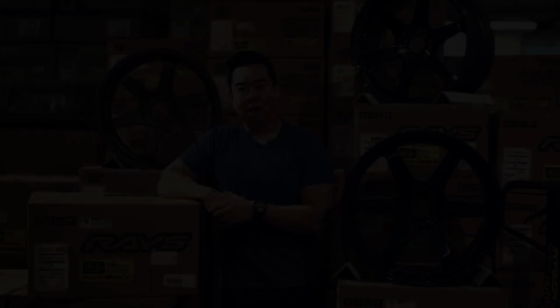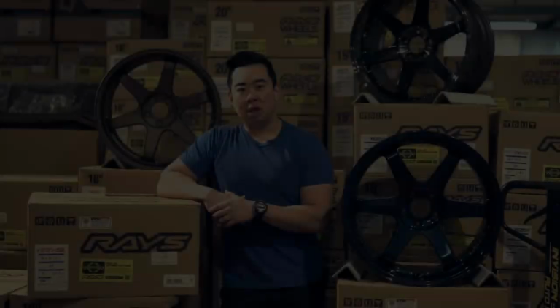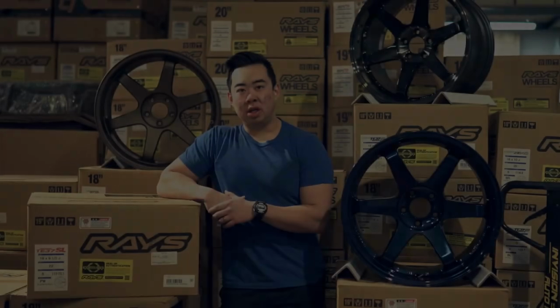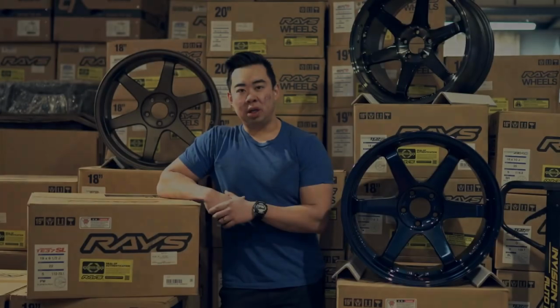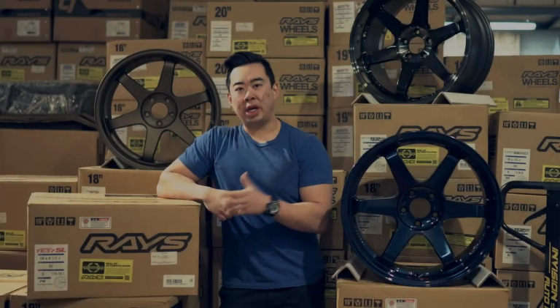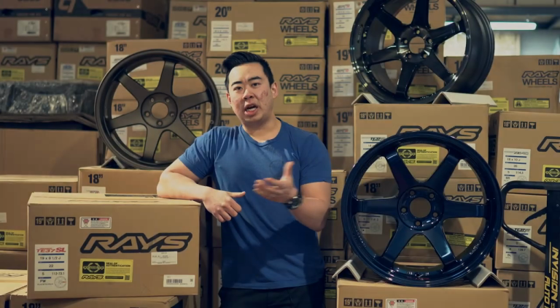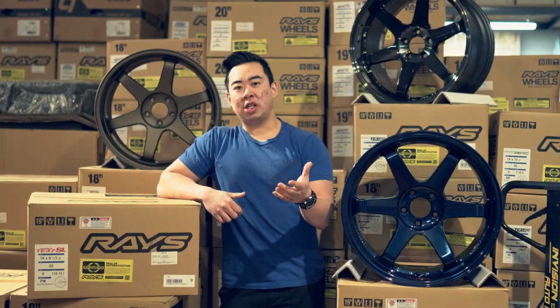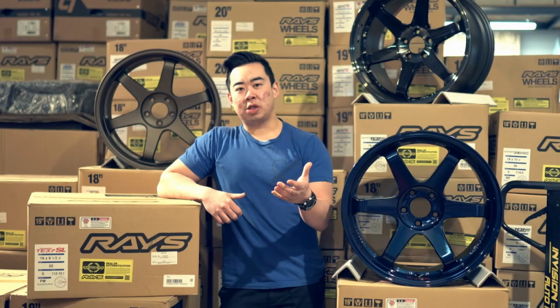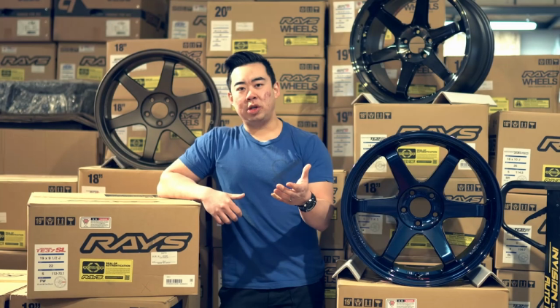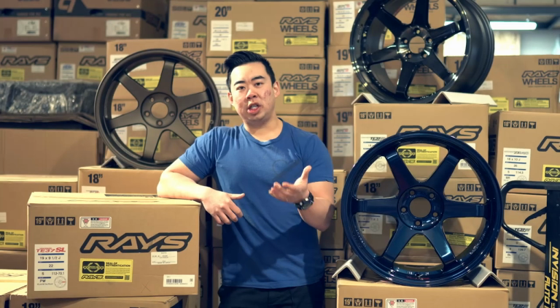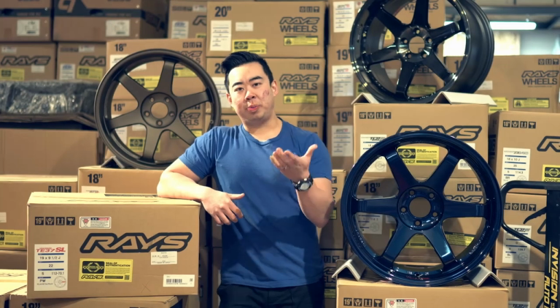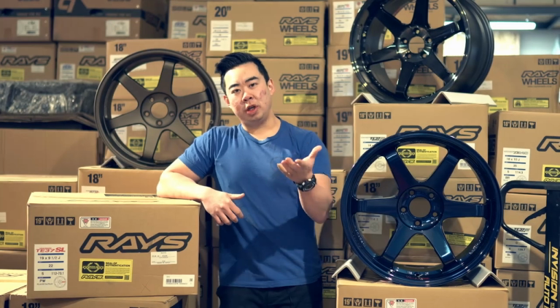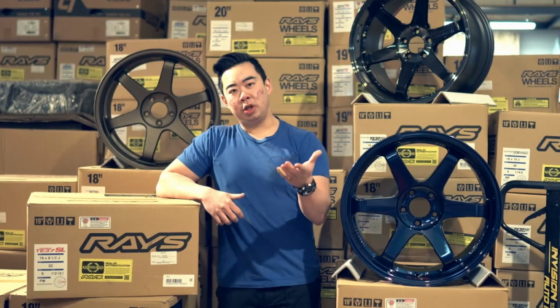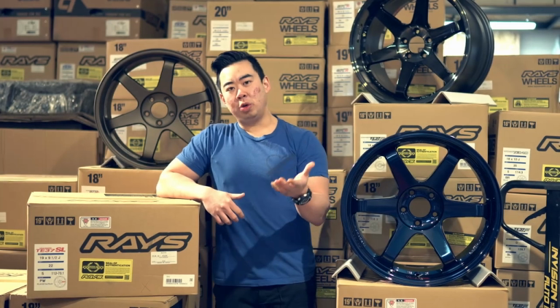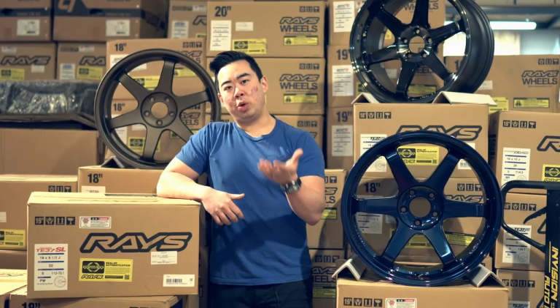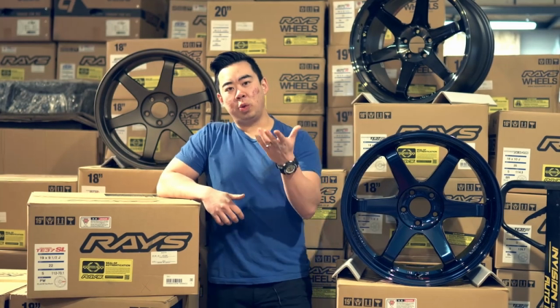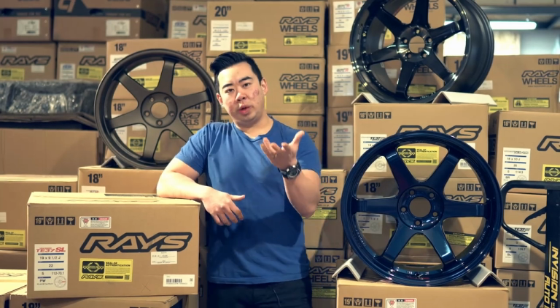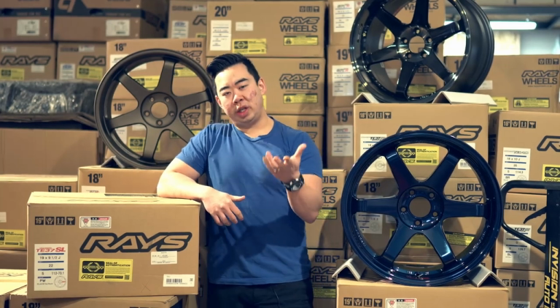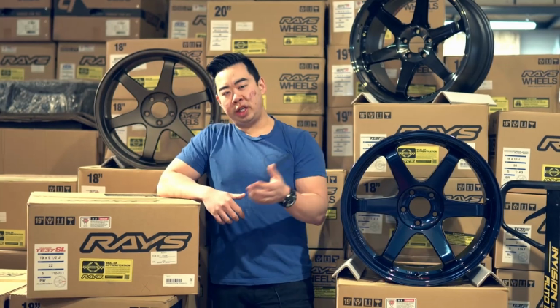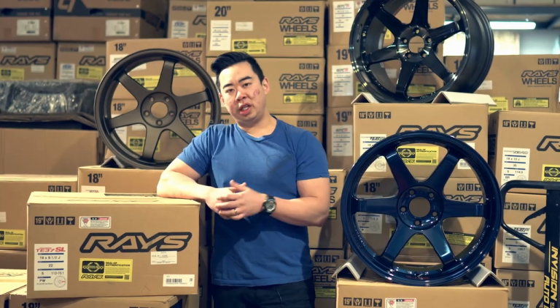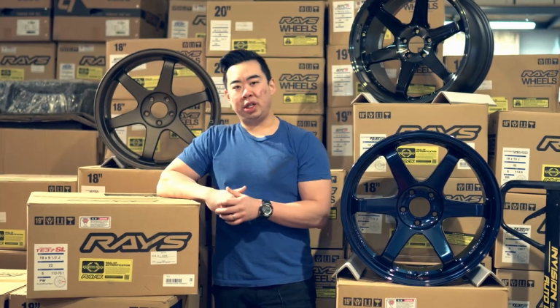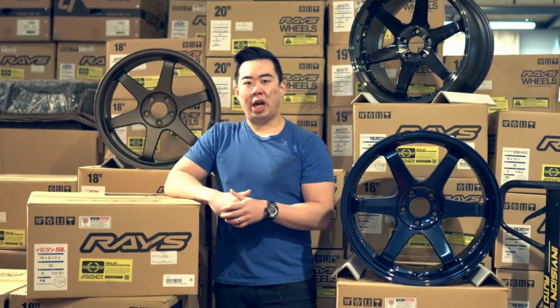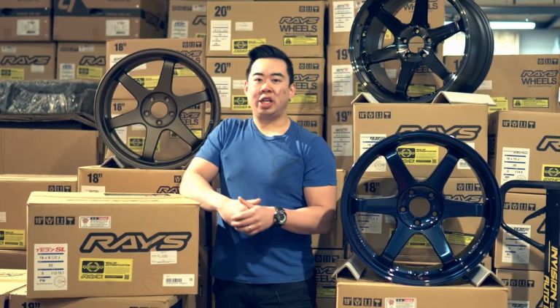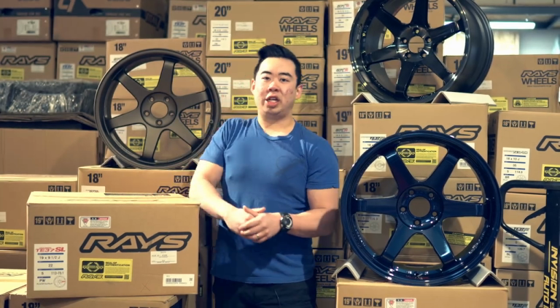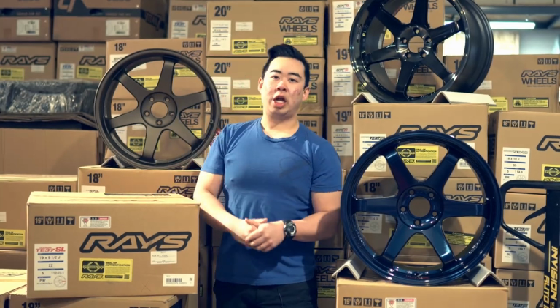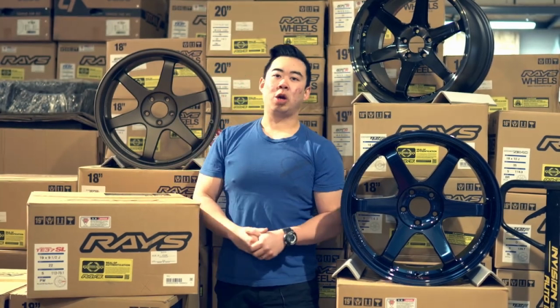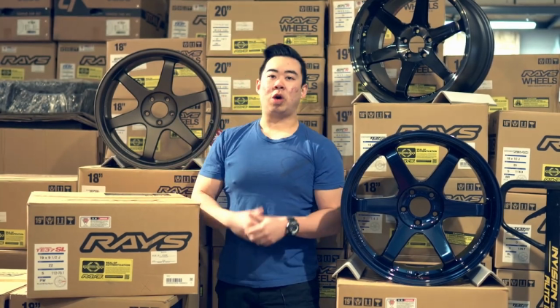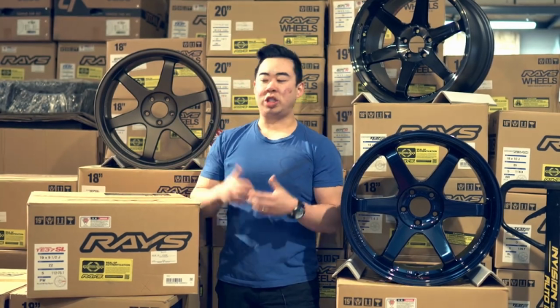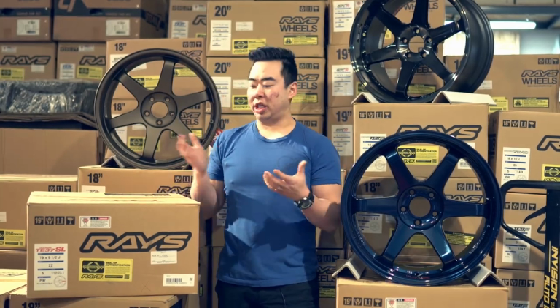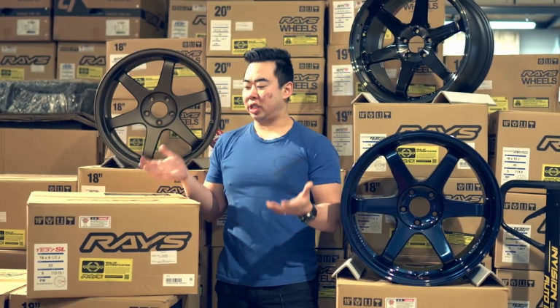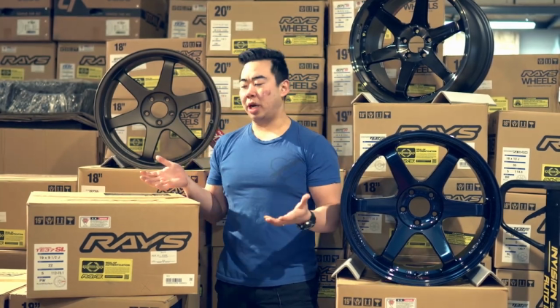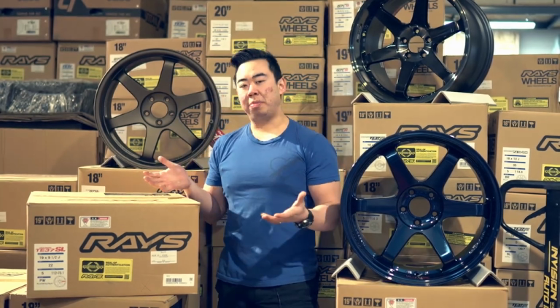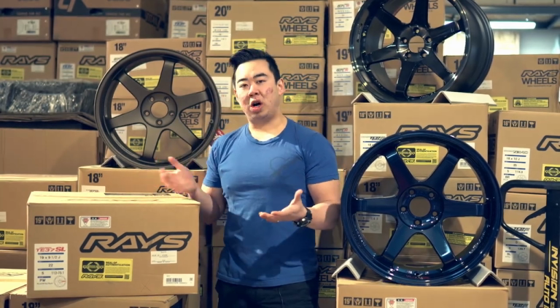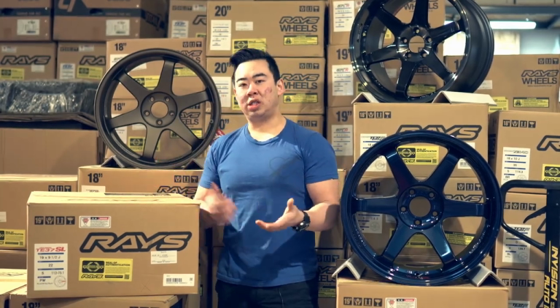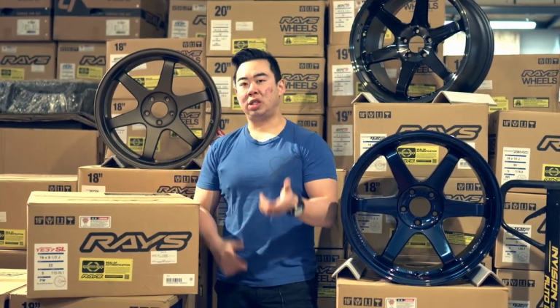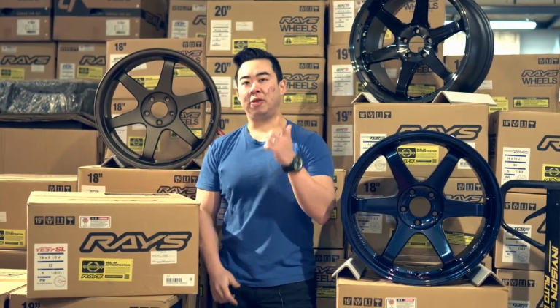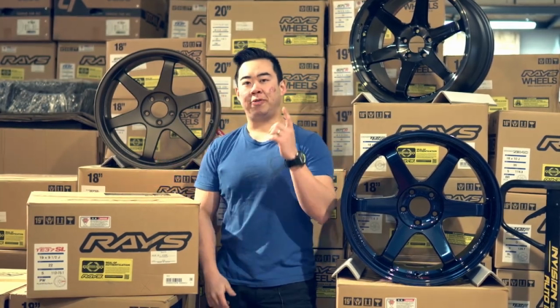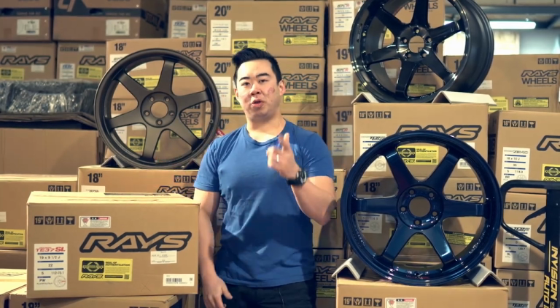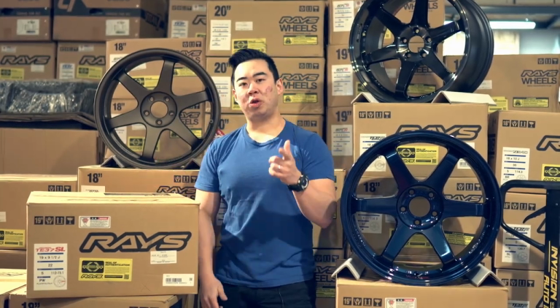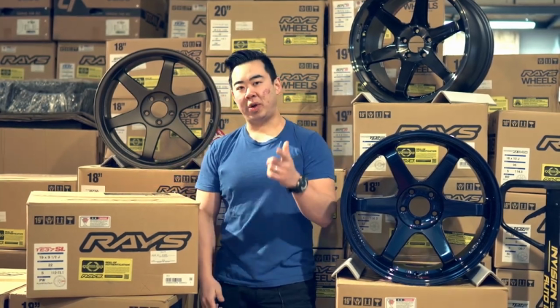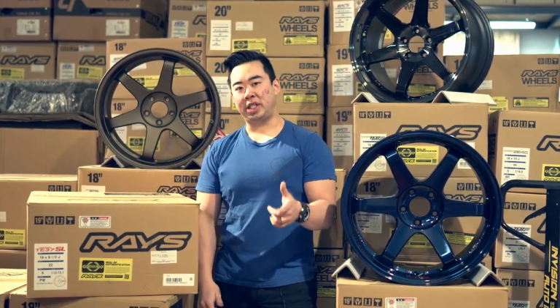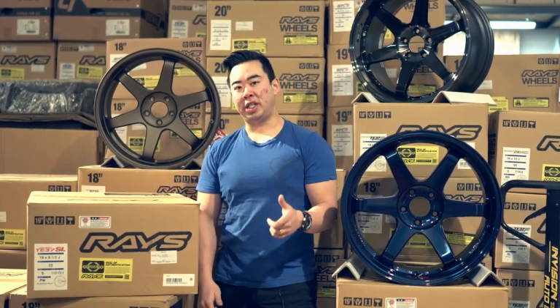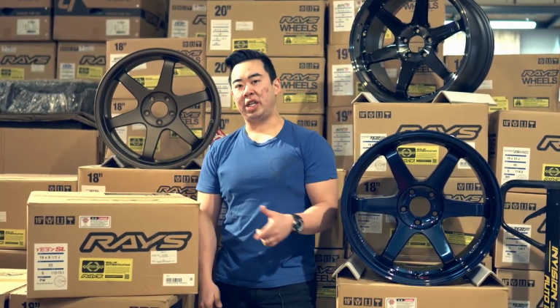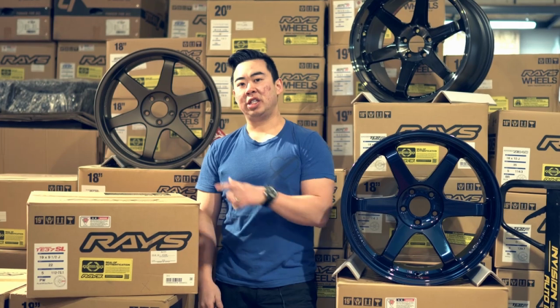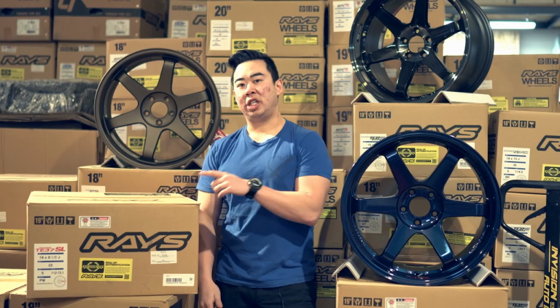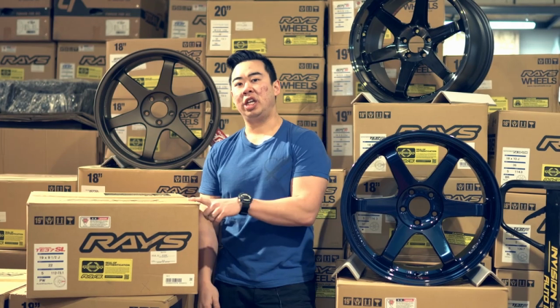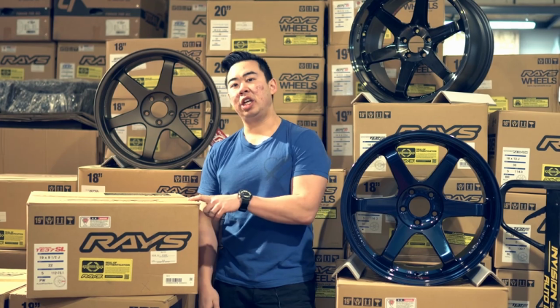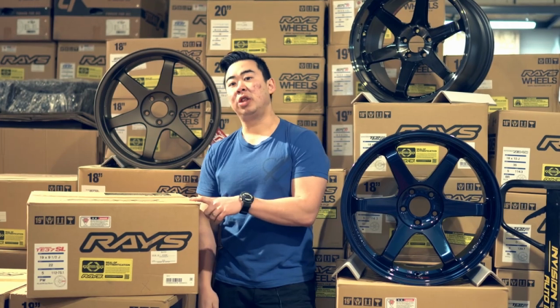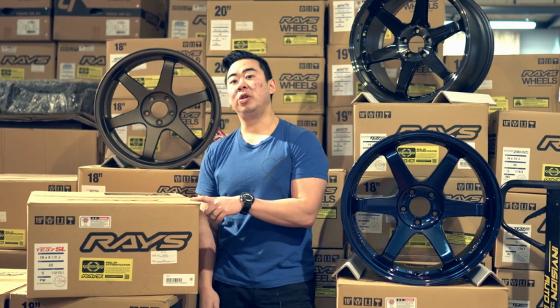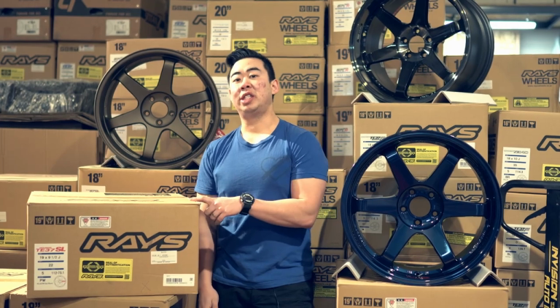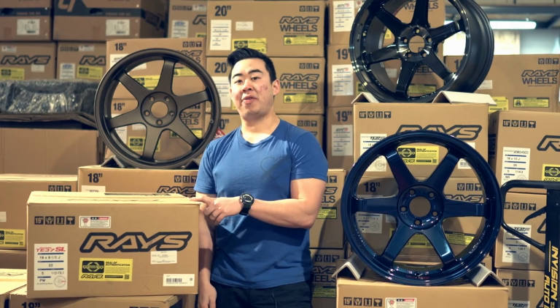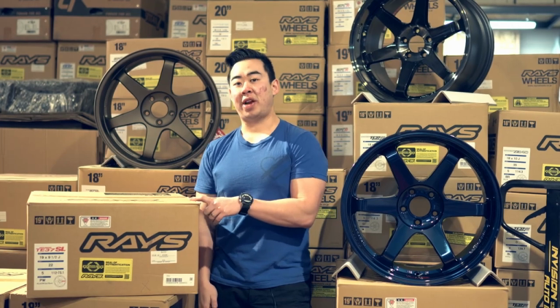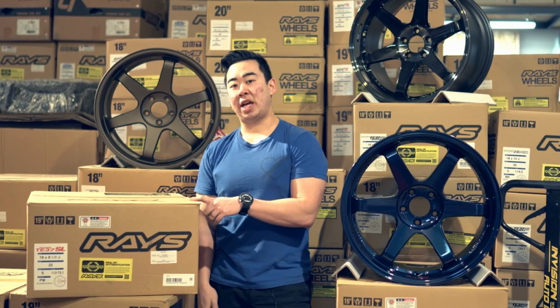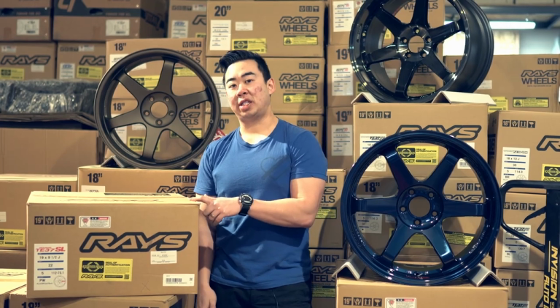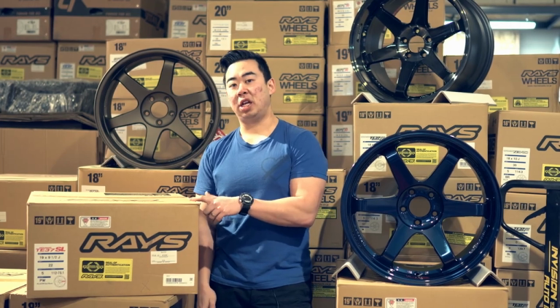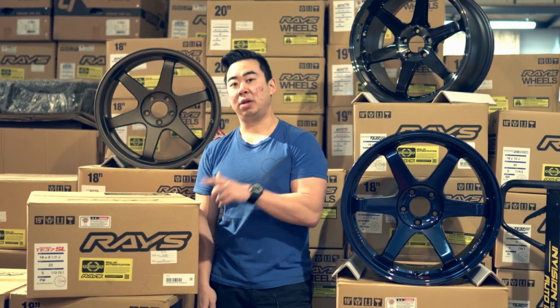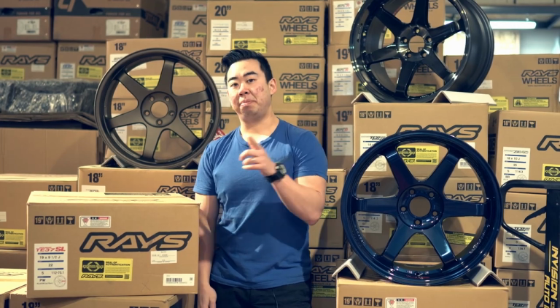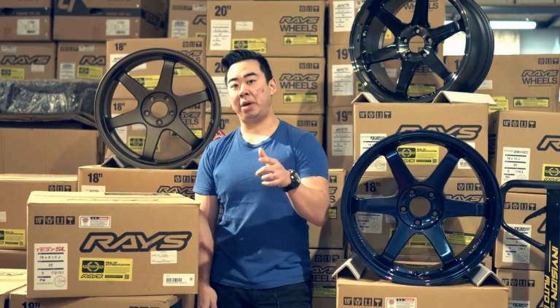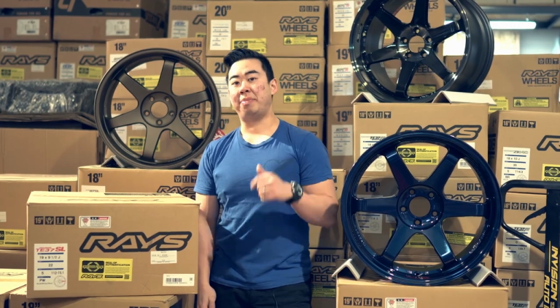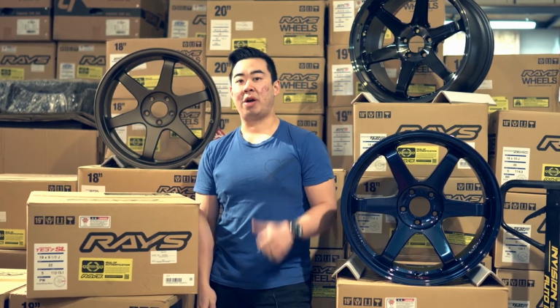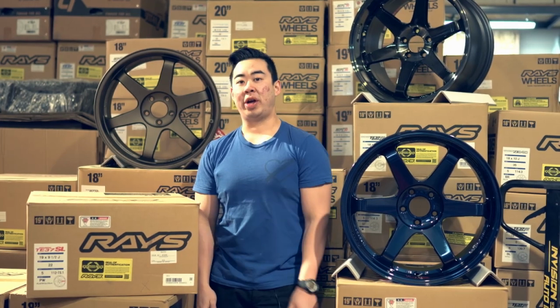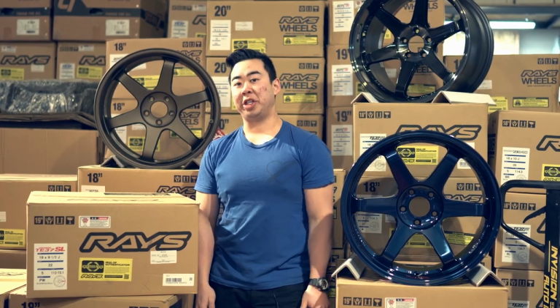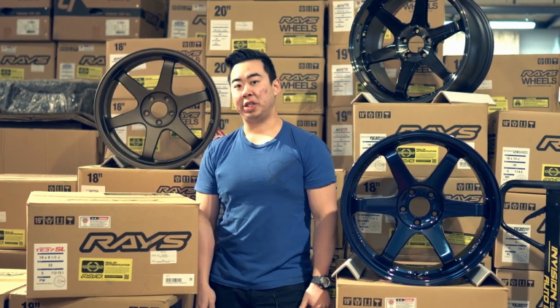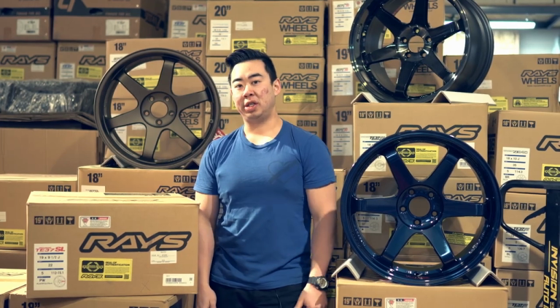Hey guys, how's it going? This is PureLoo Real Wheel Deal and today you're watching us unbox the Volk Racing TE37SL made by Rays.